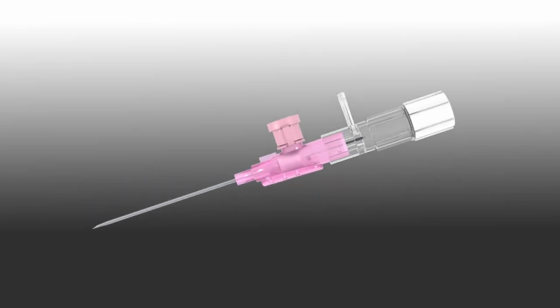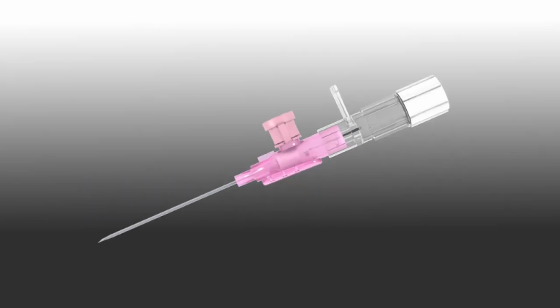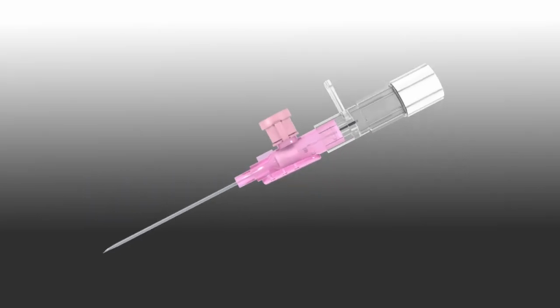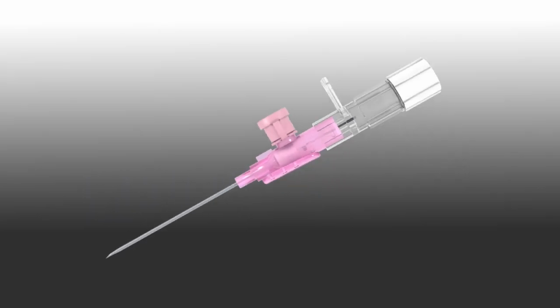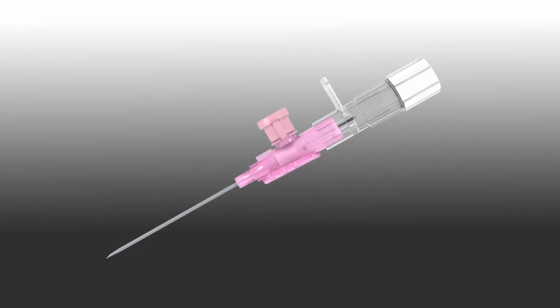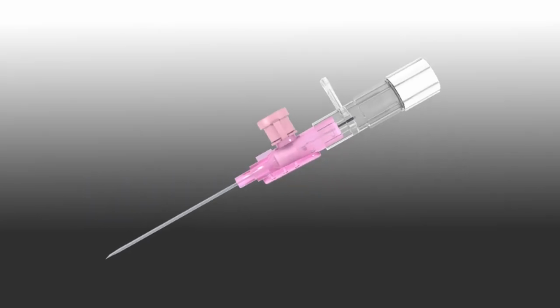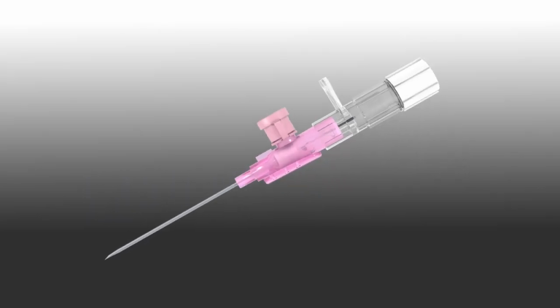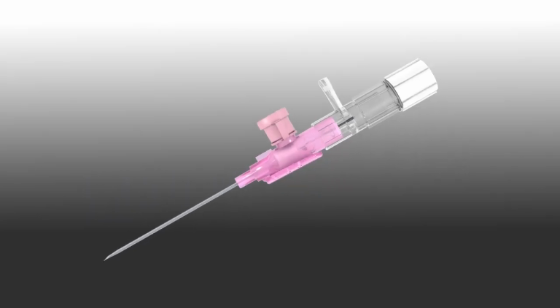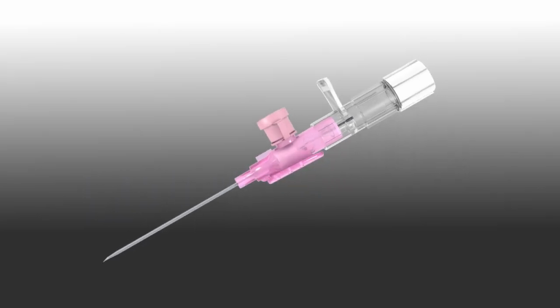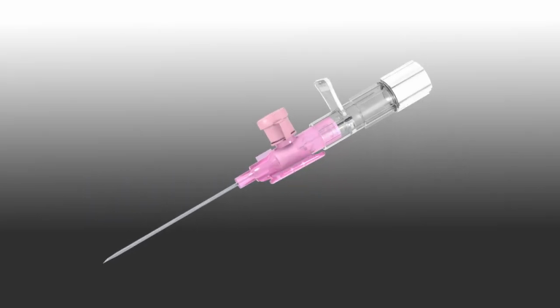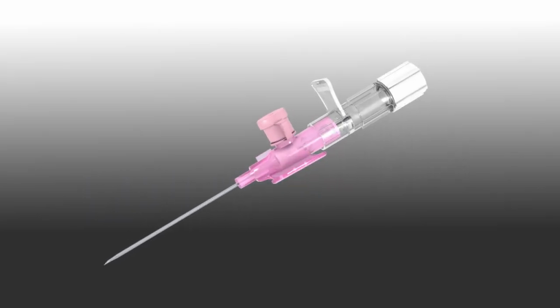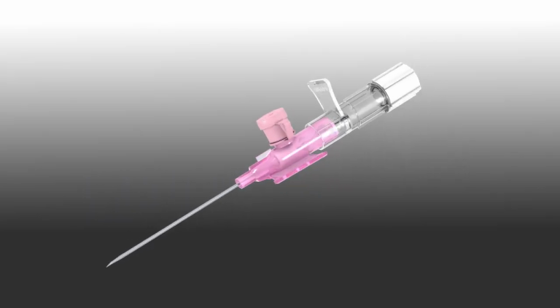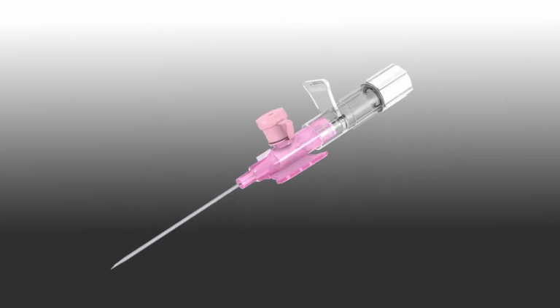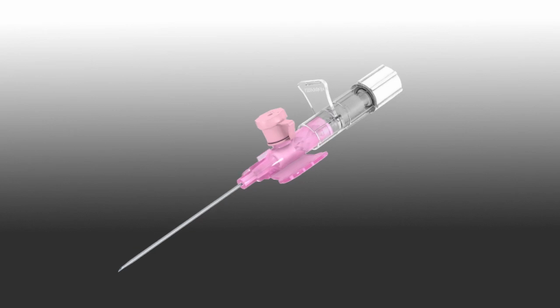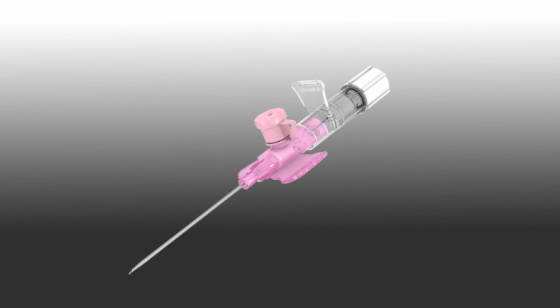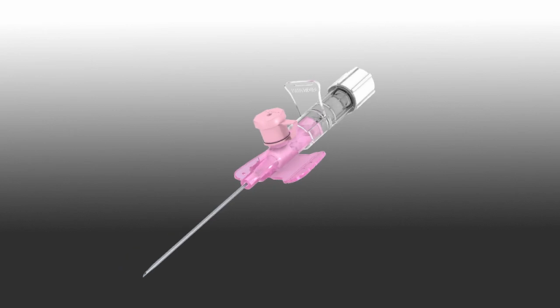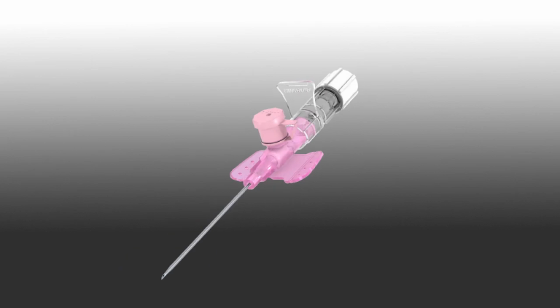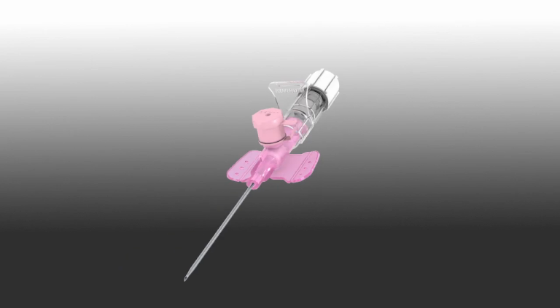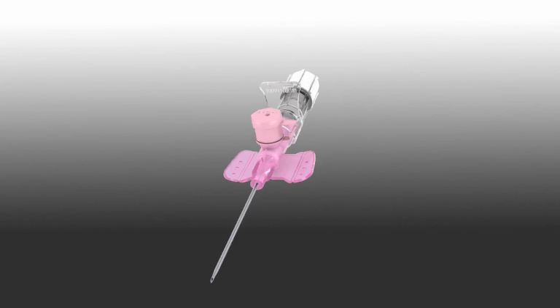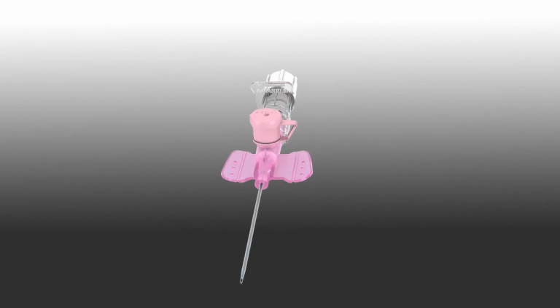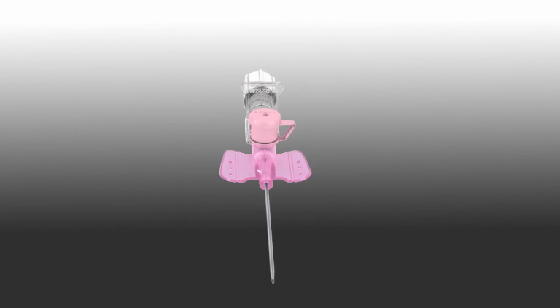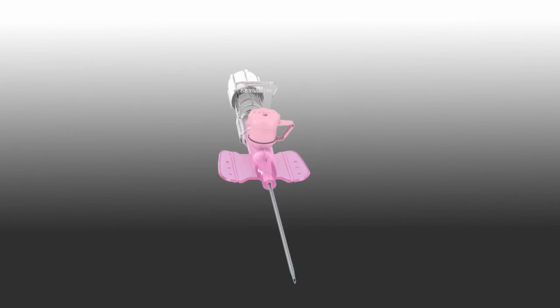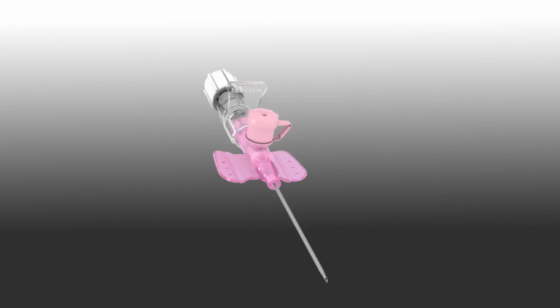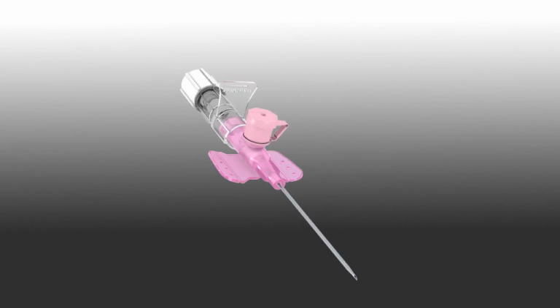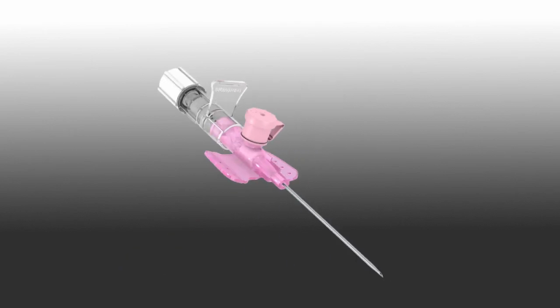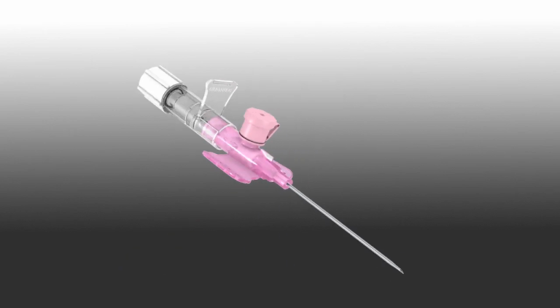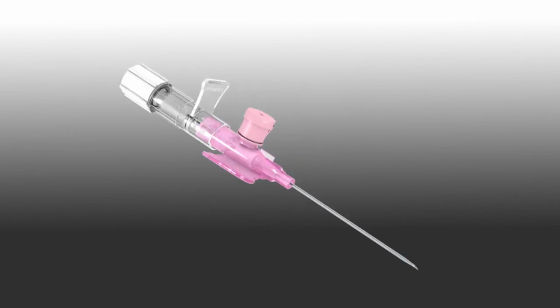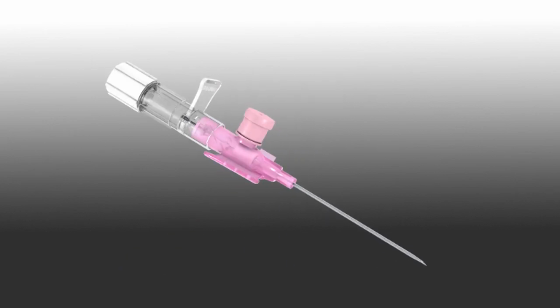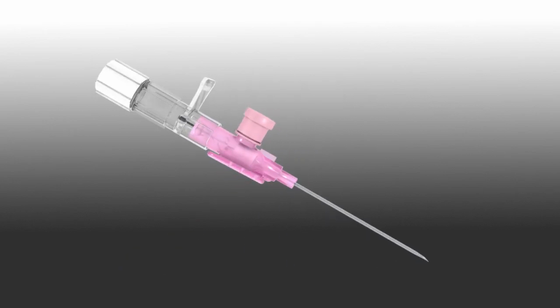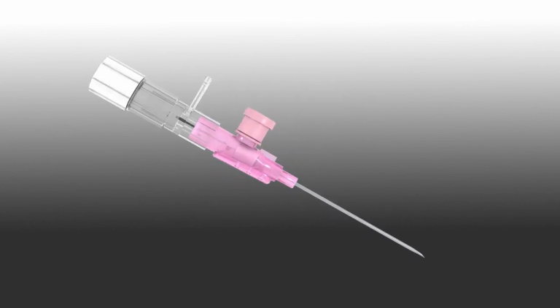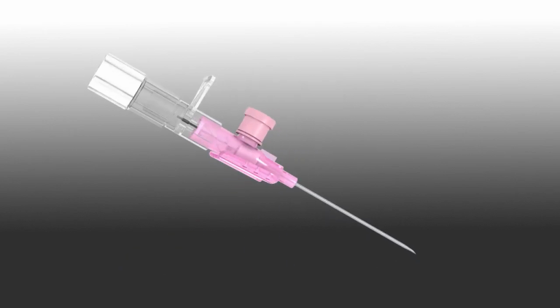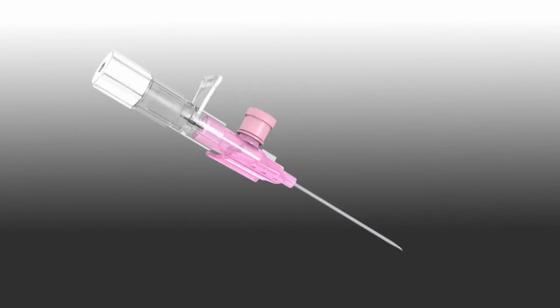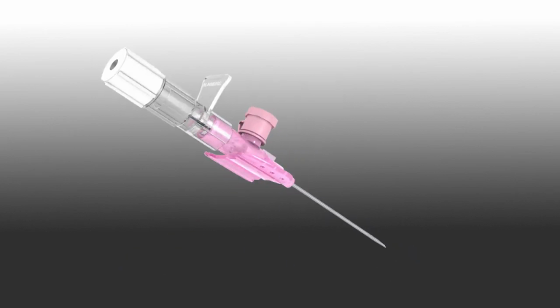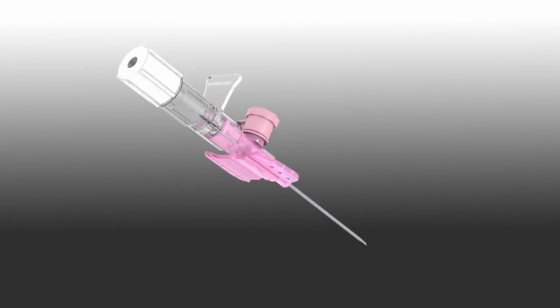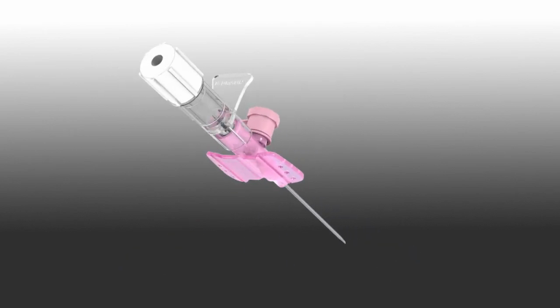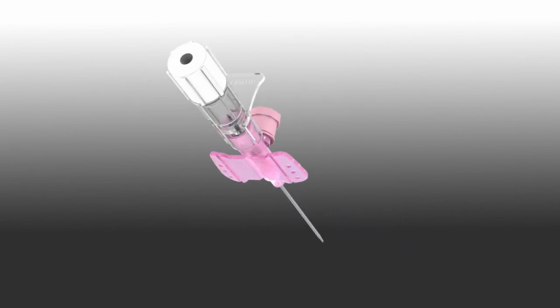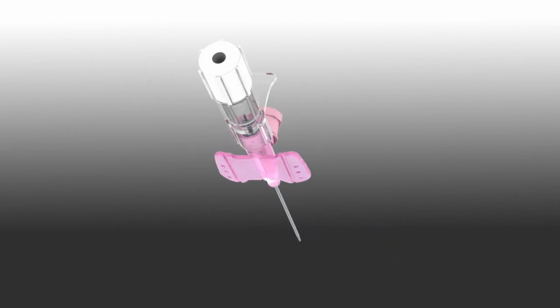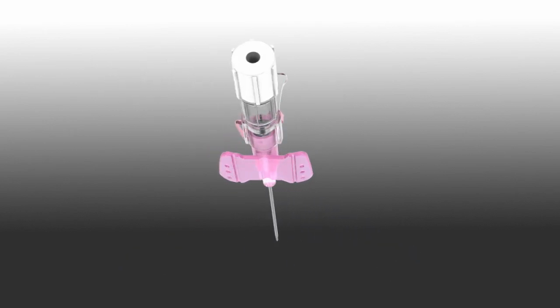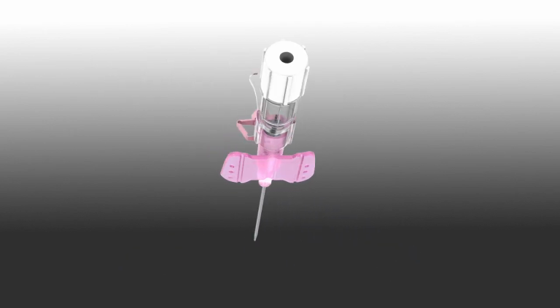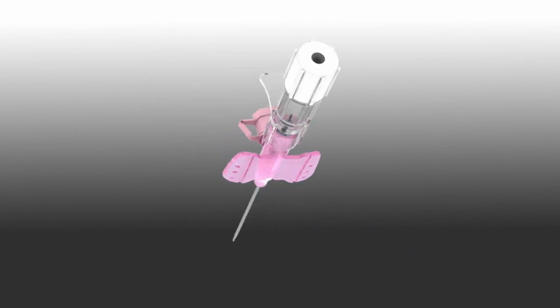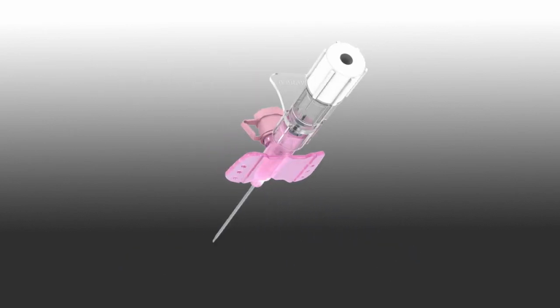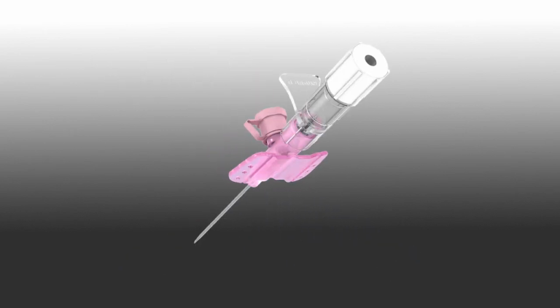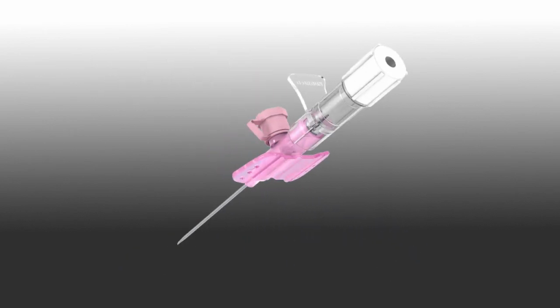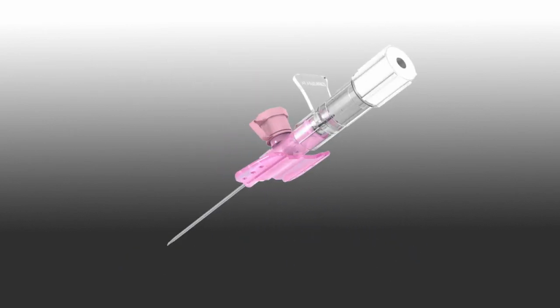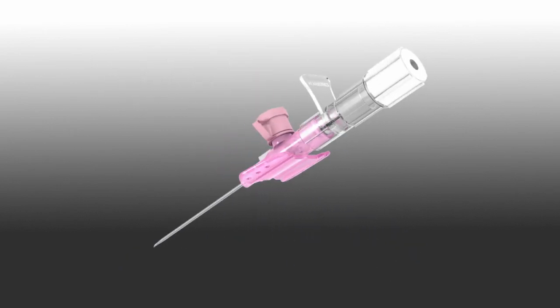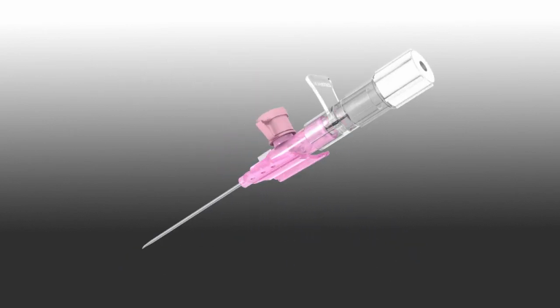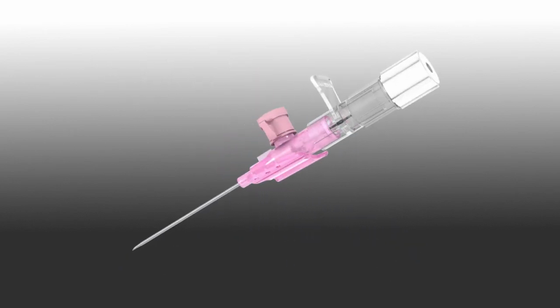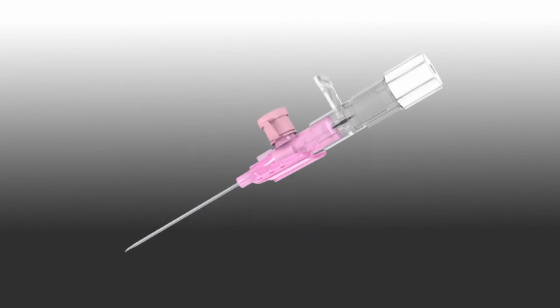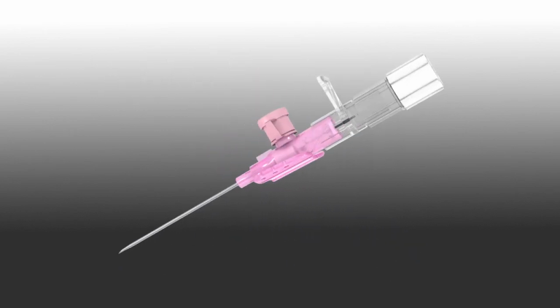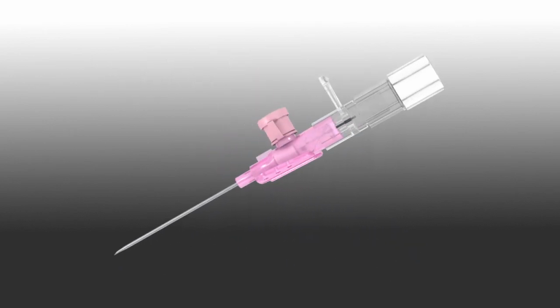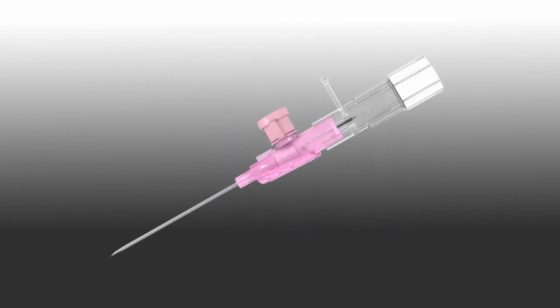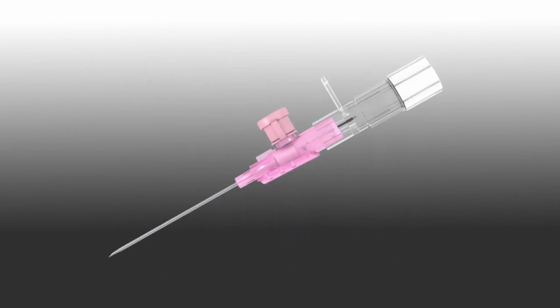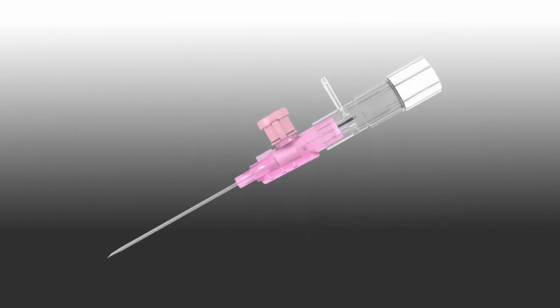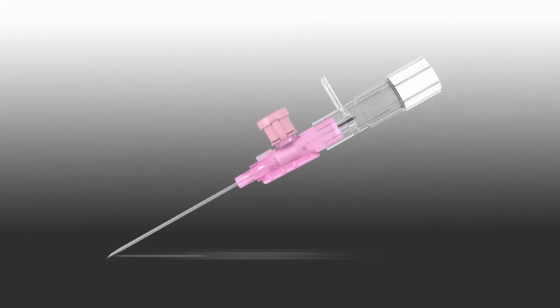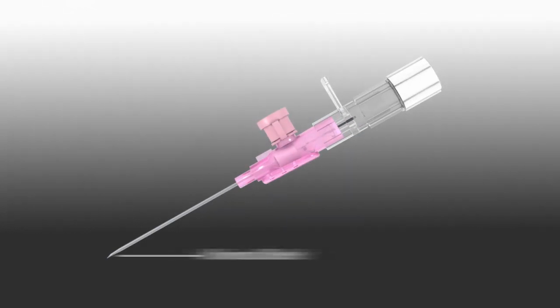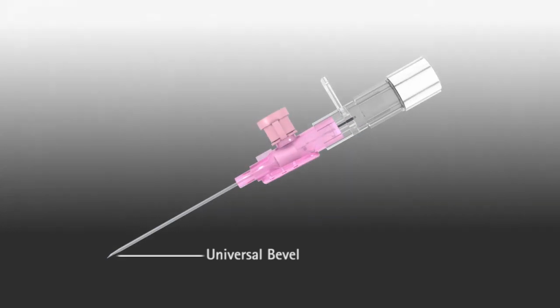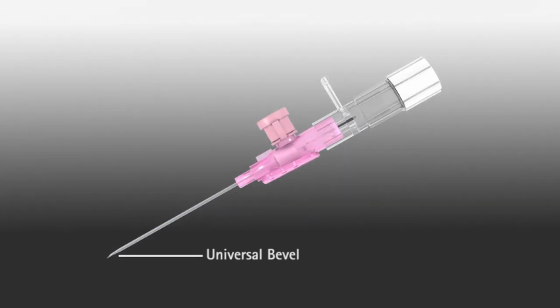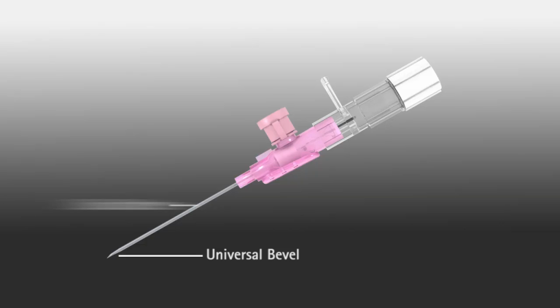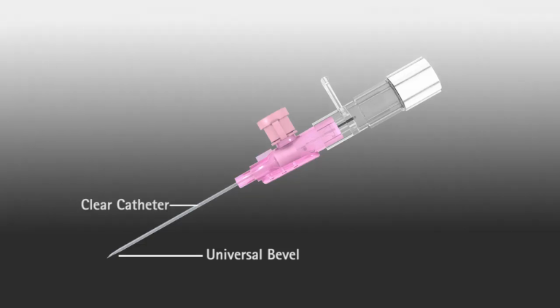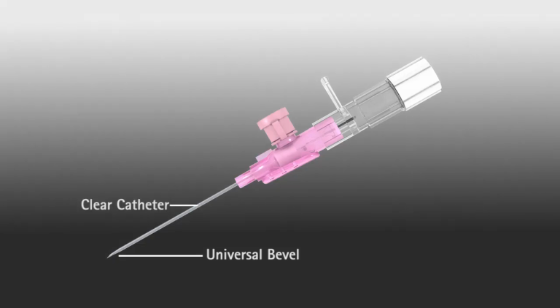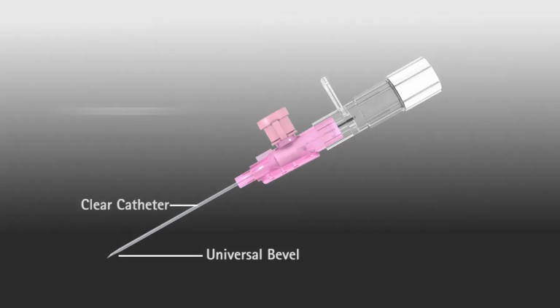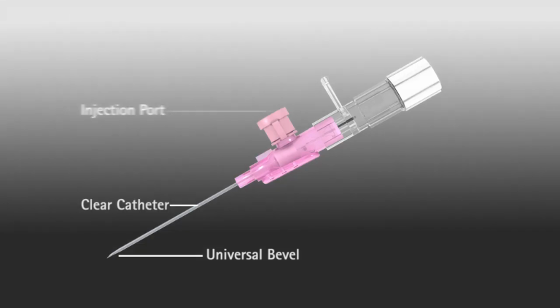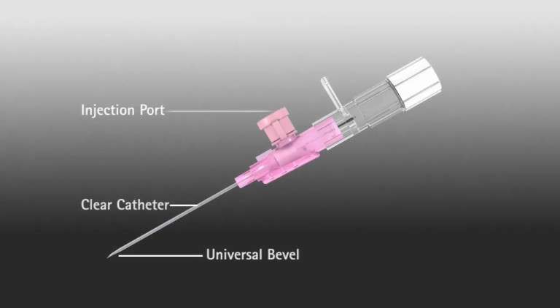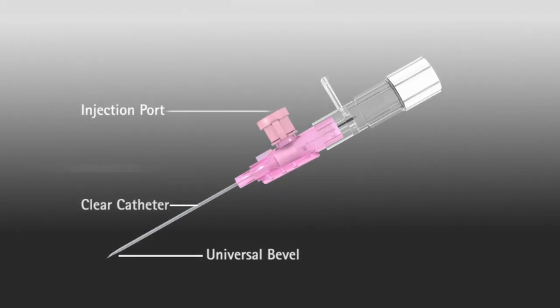Varsafix safety IV catheter with passive safety technology. Safe and easy to use, resulting in first stick success.